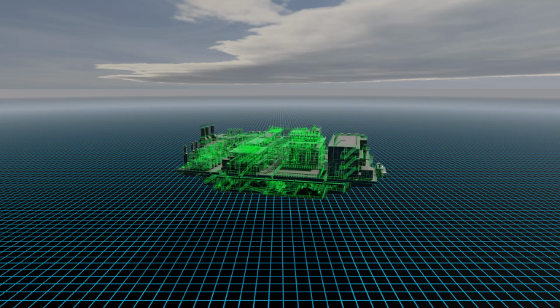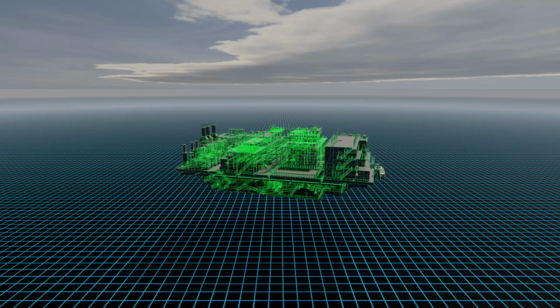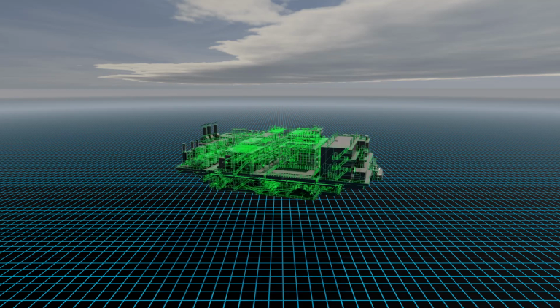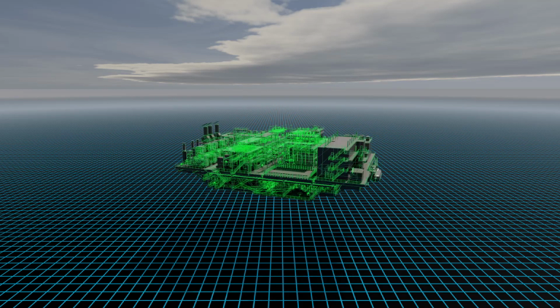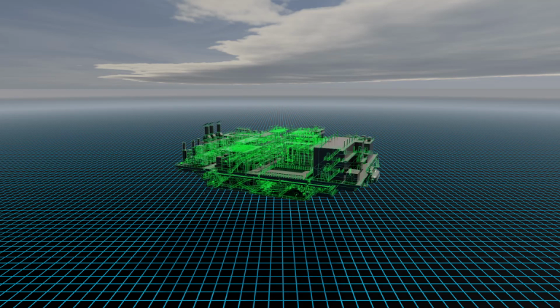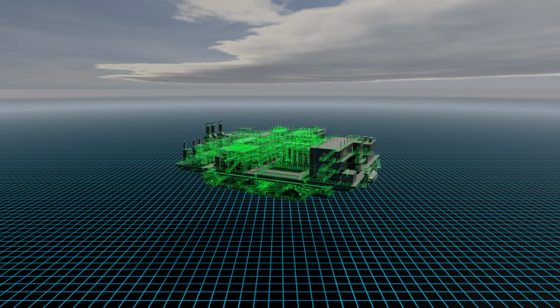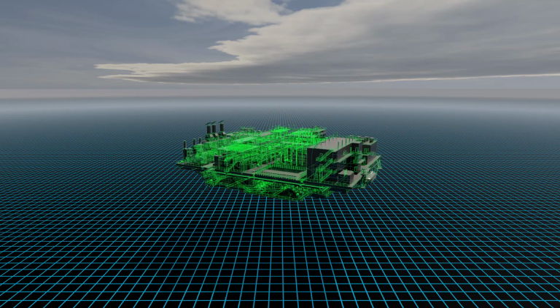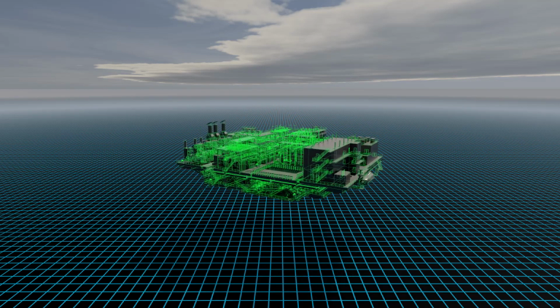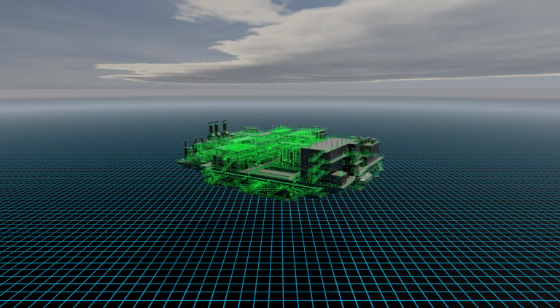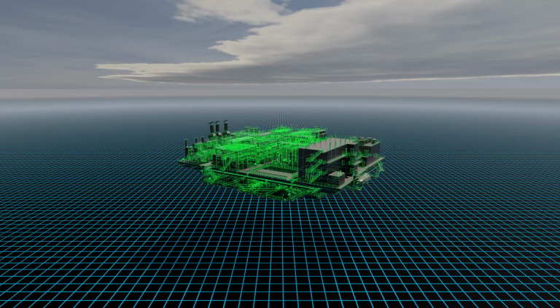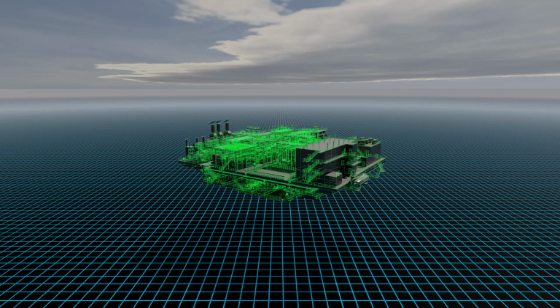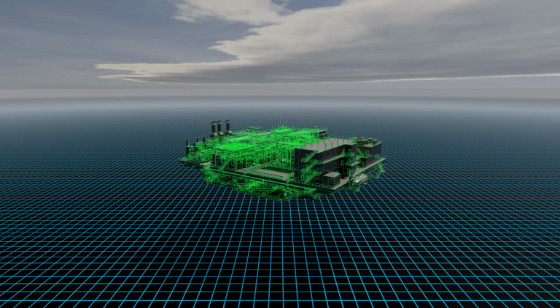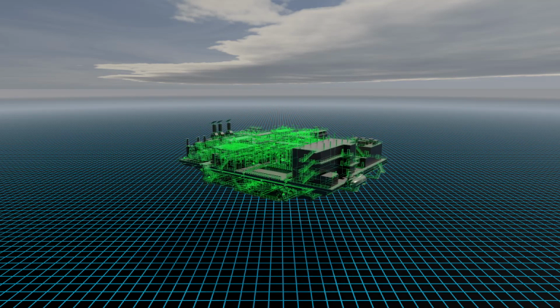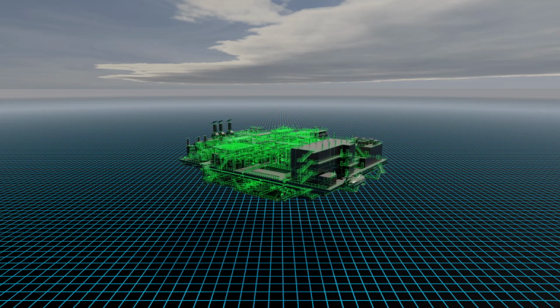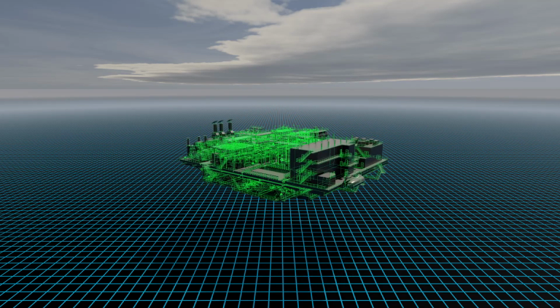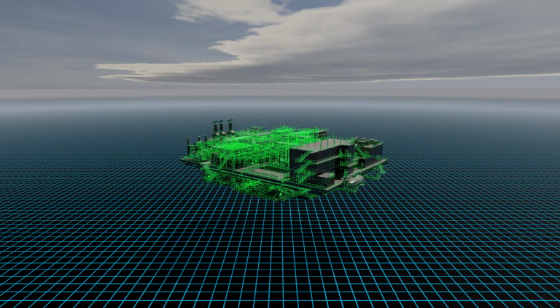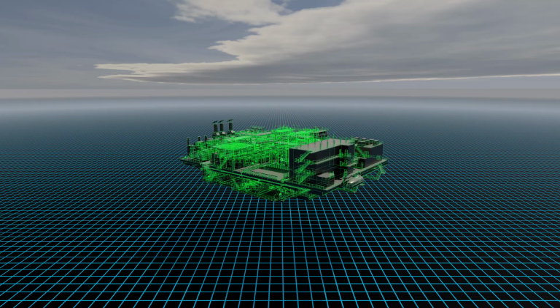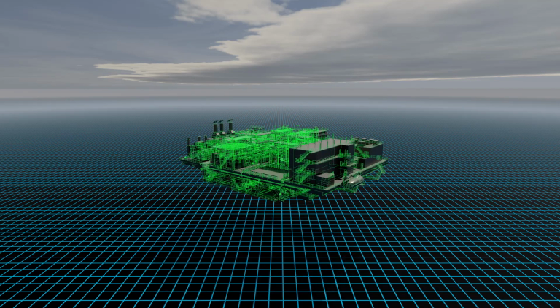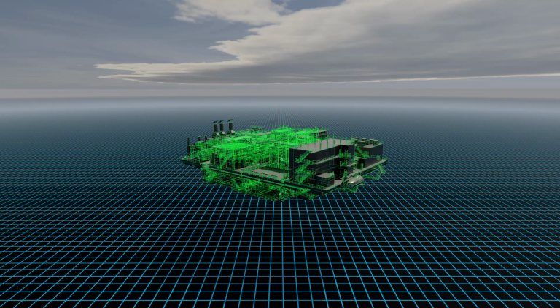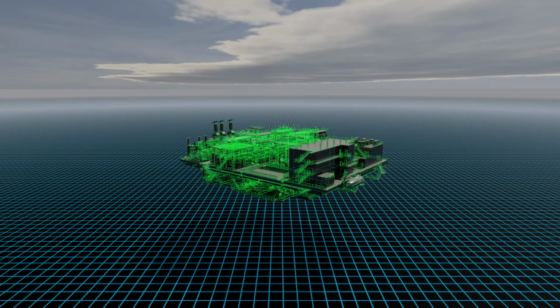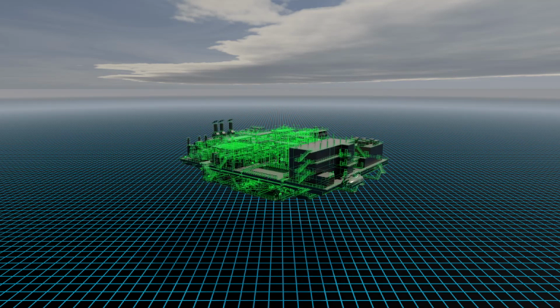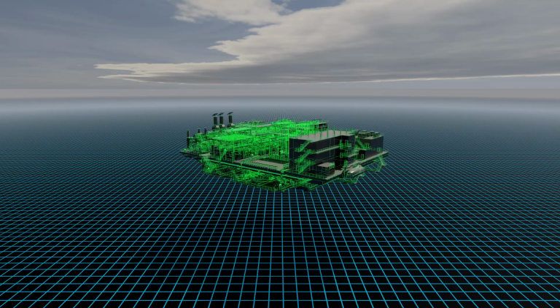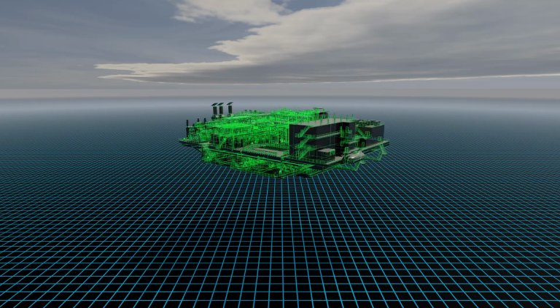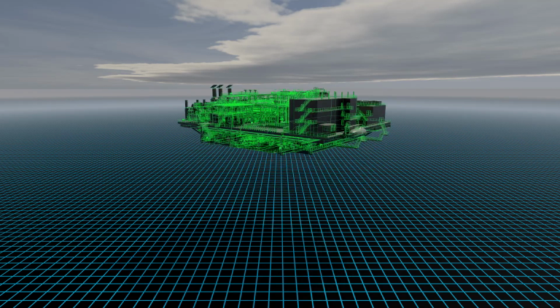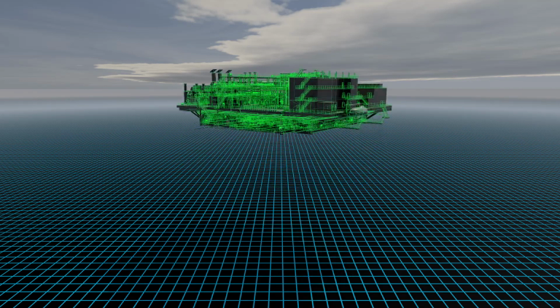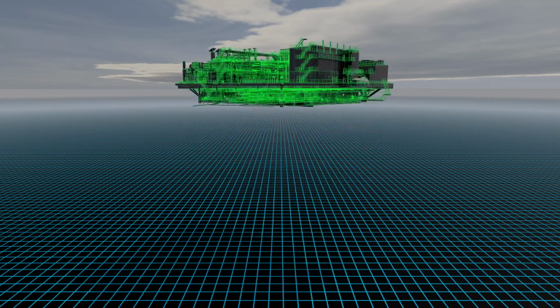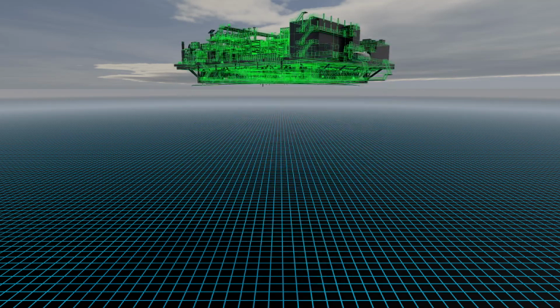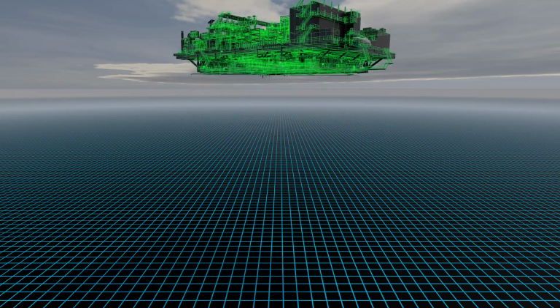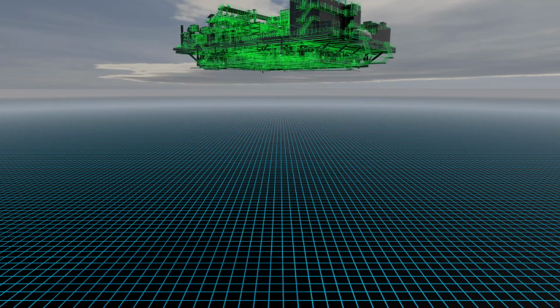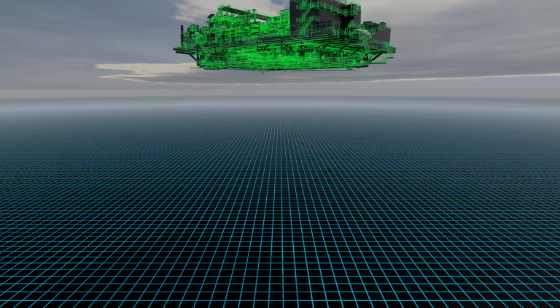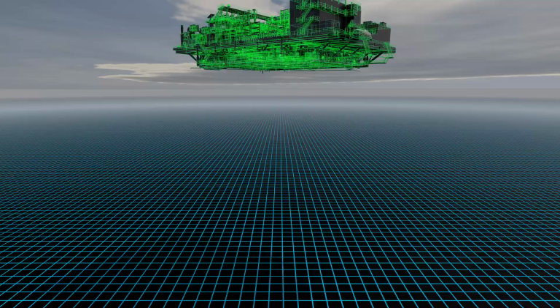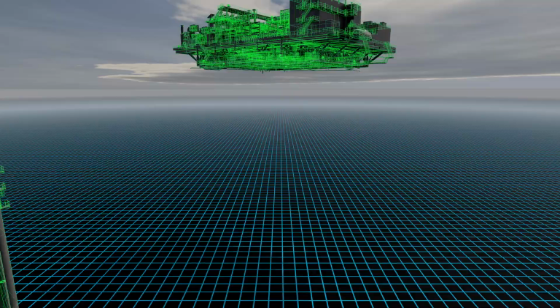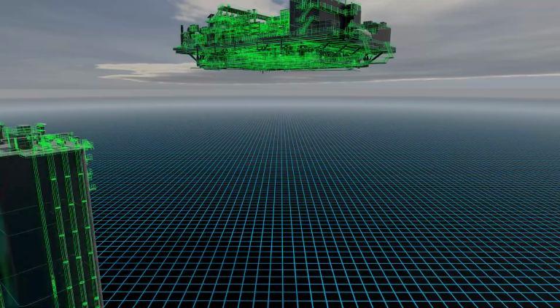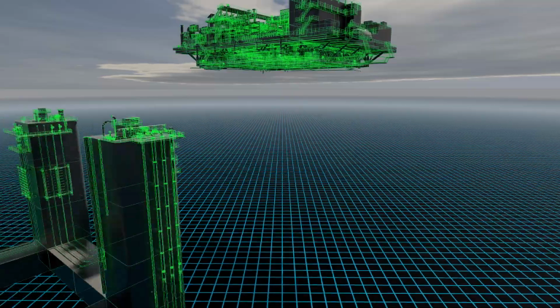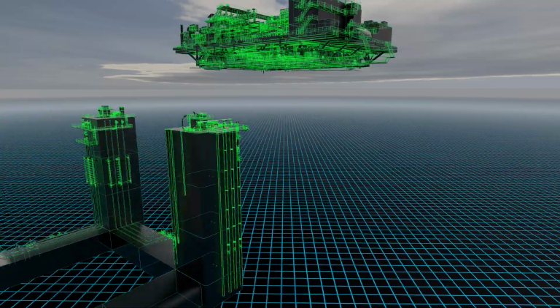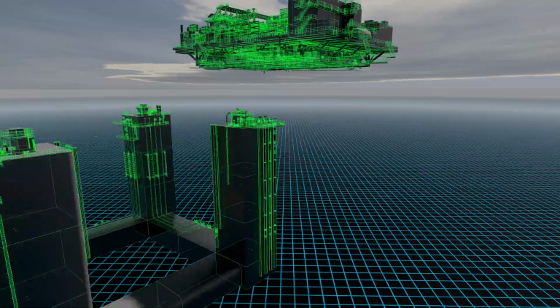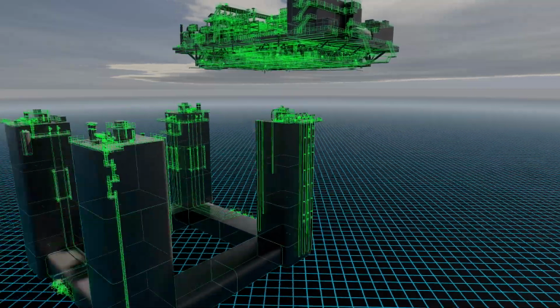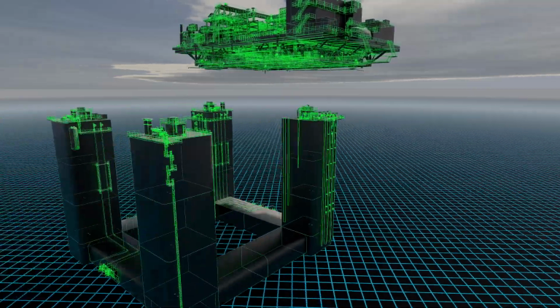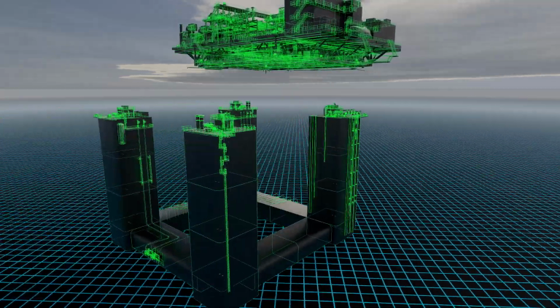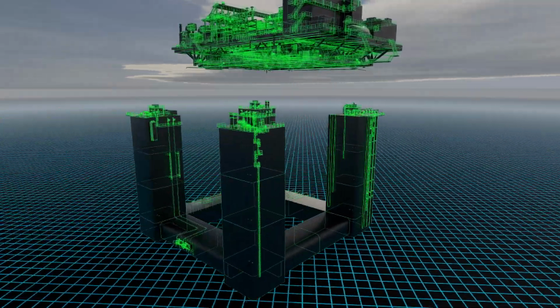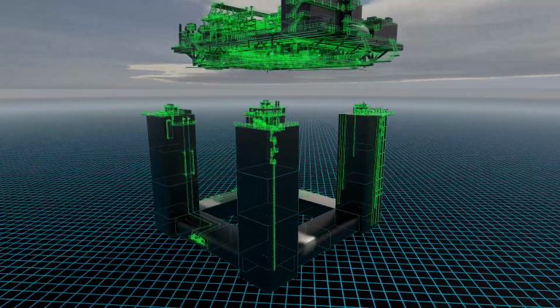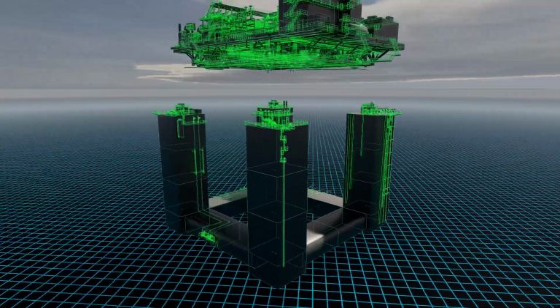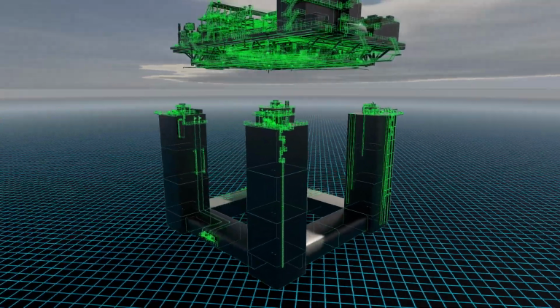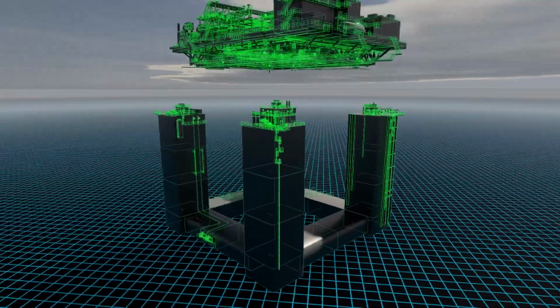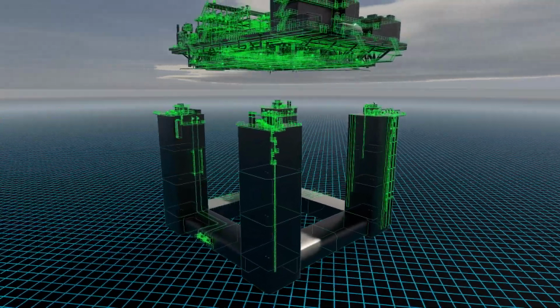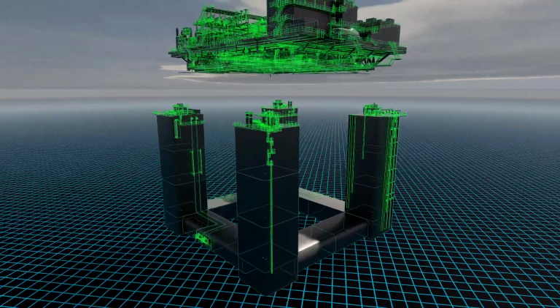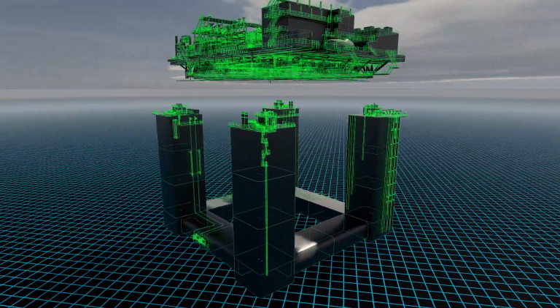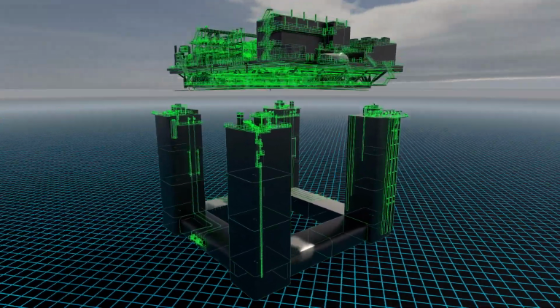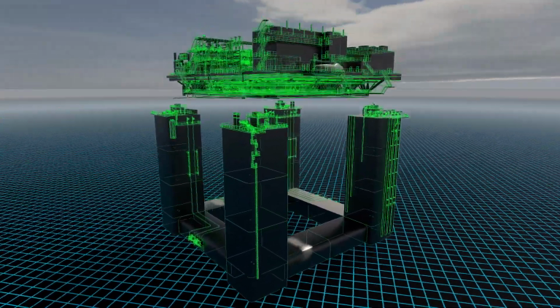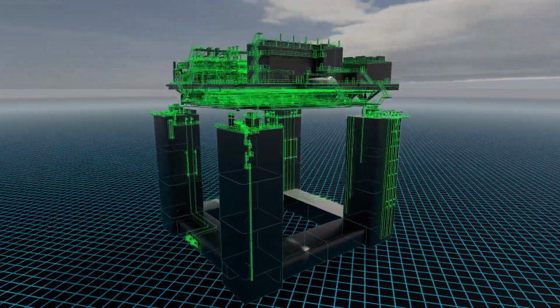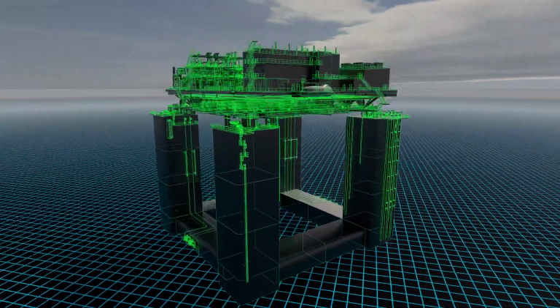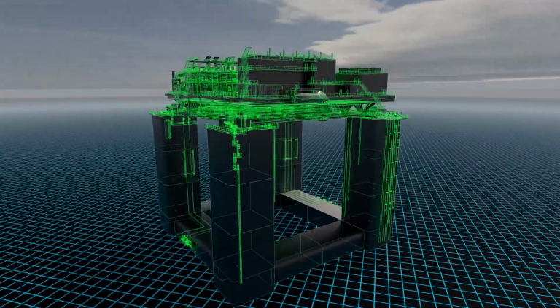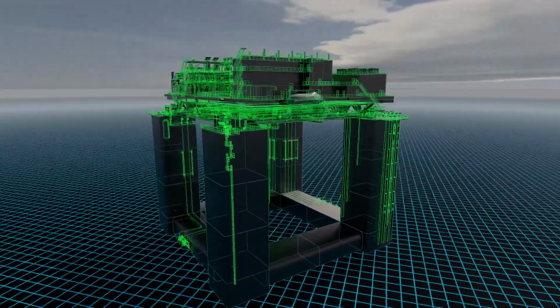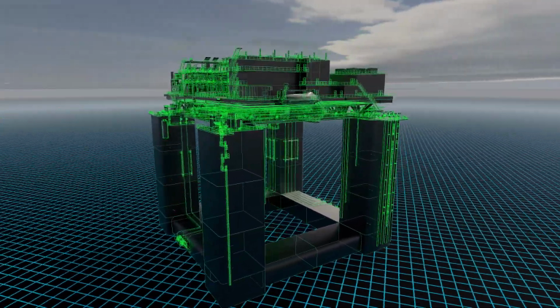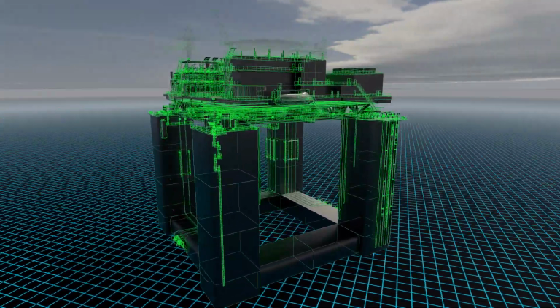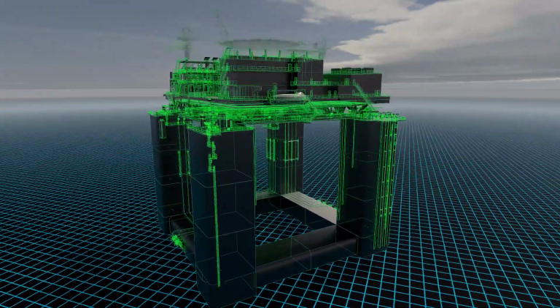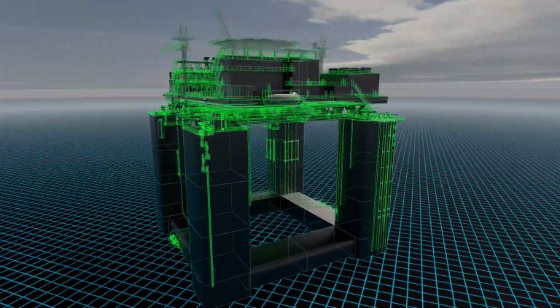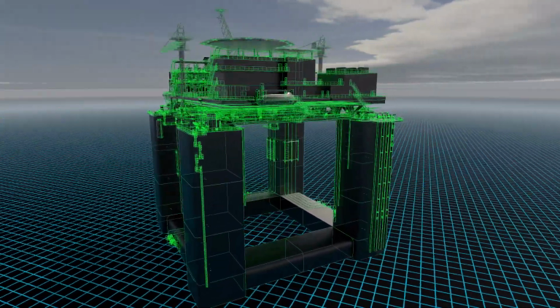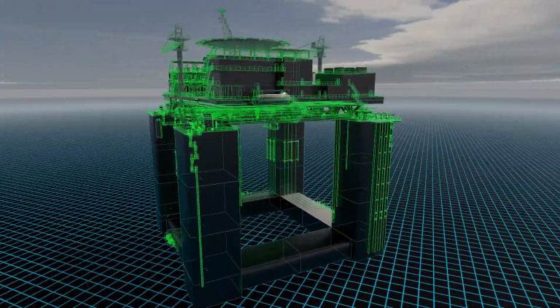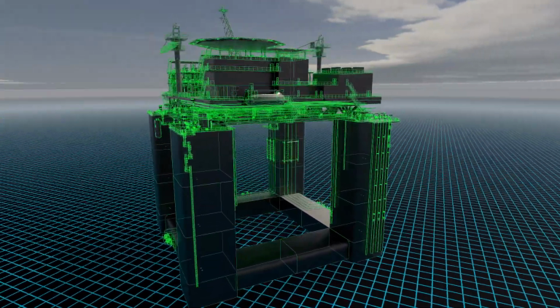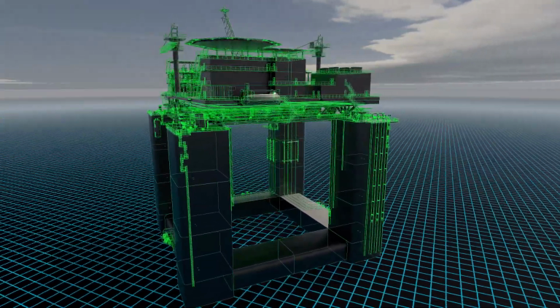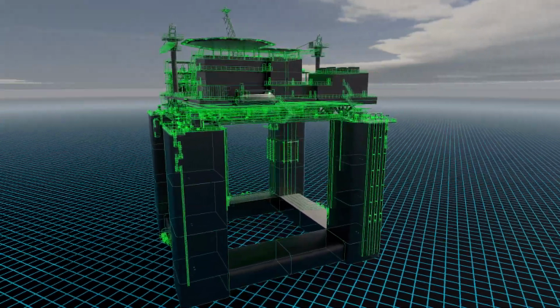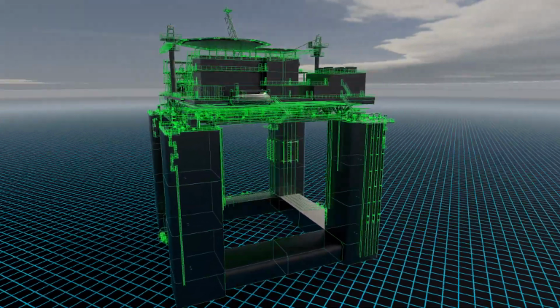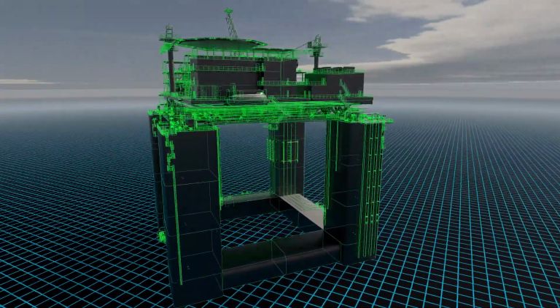Once all modules are installed on the truss deck and pre-commissioned, the entire topside is integrated onto the hull and towed to site.